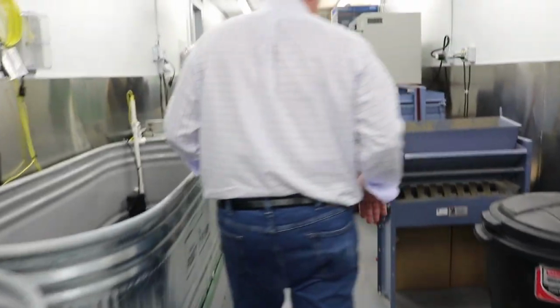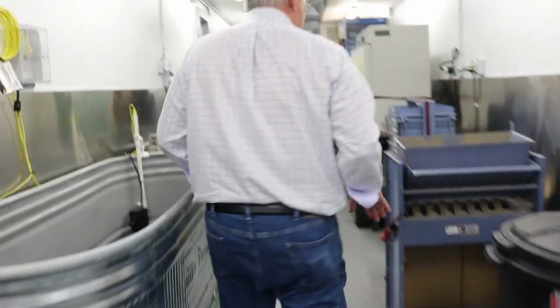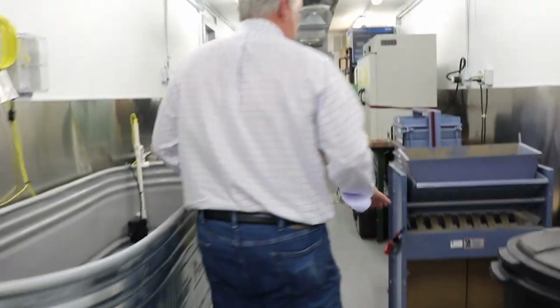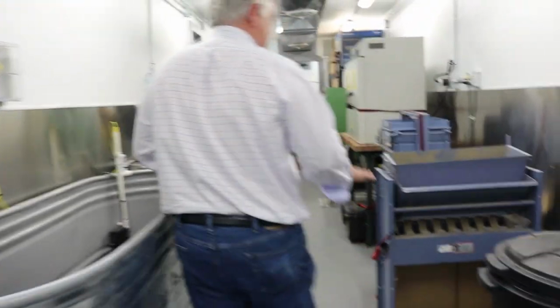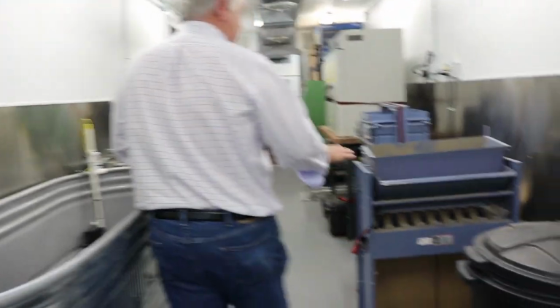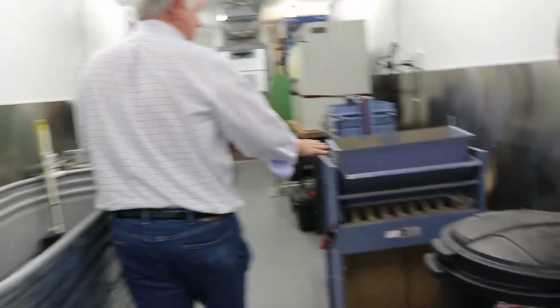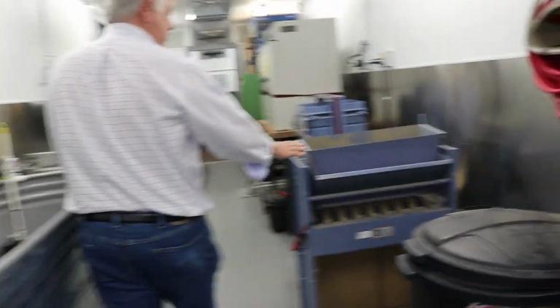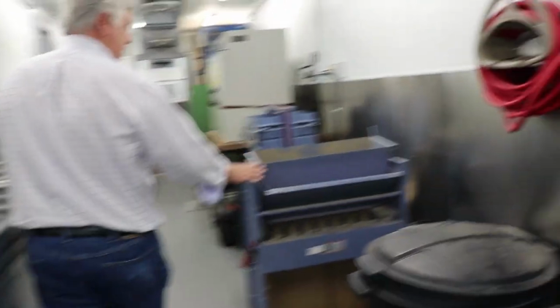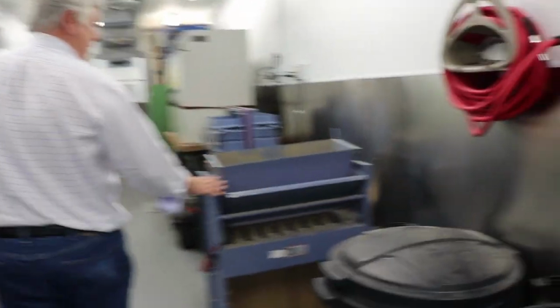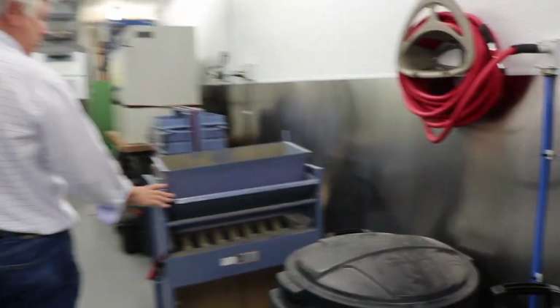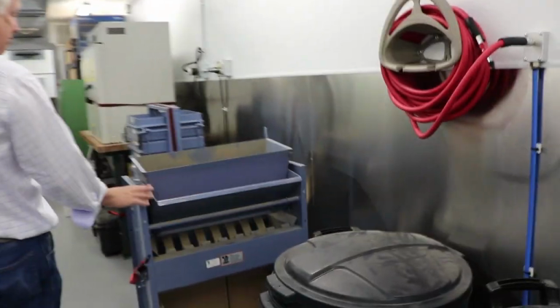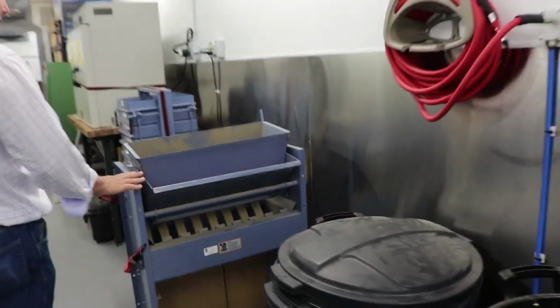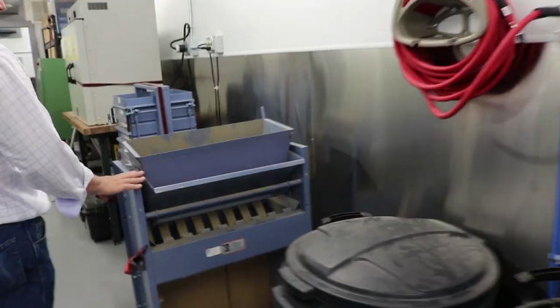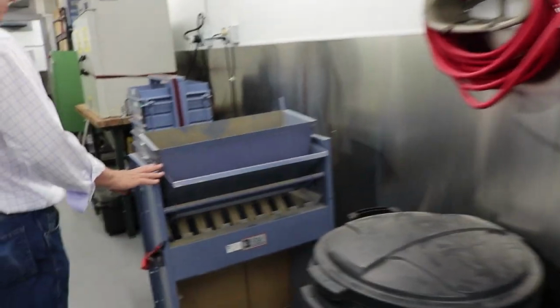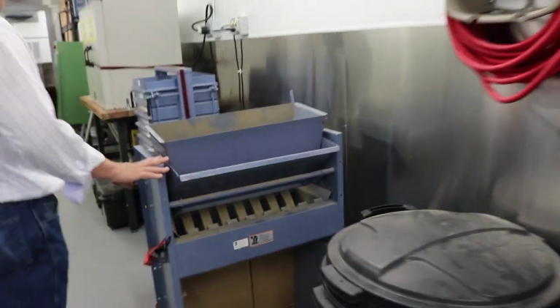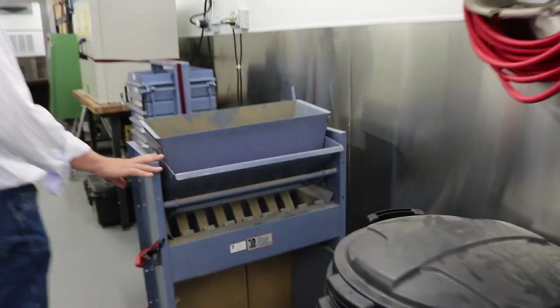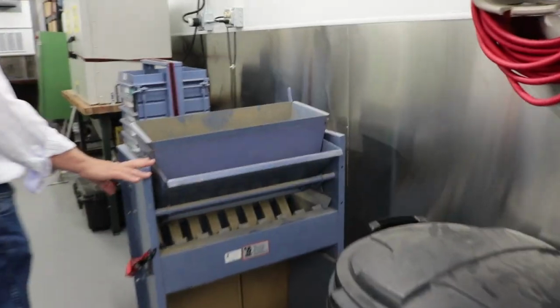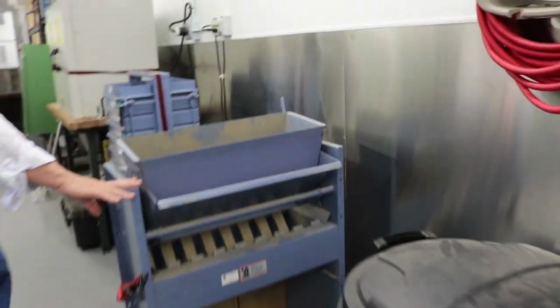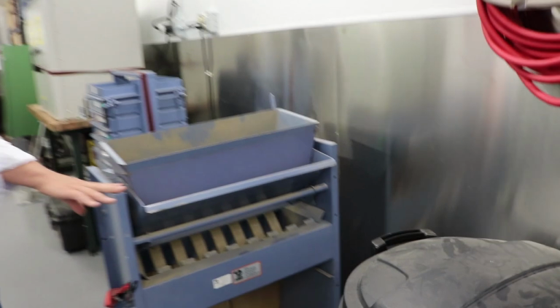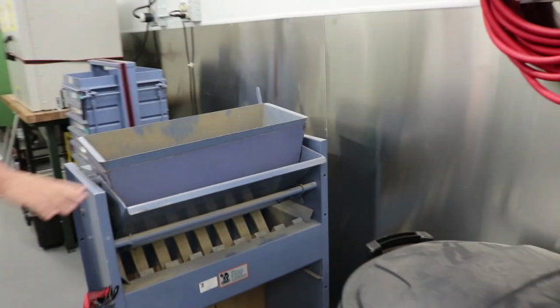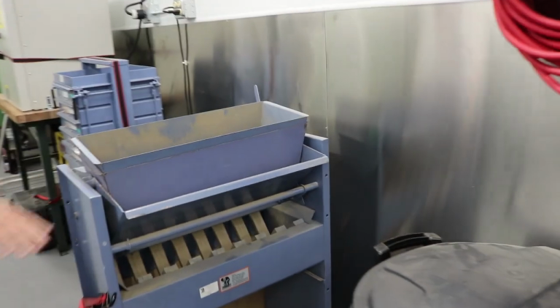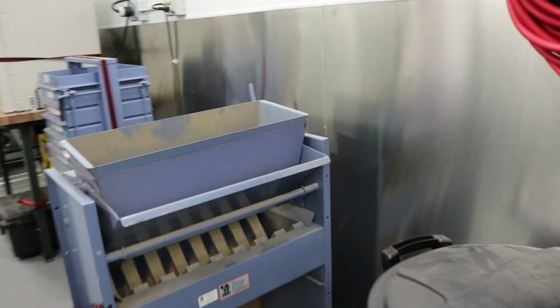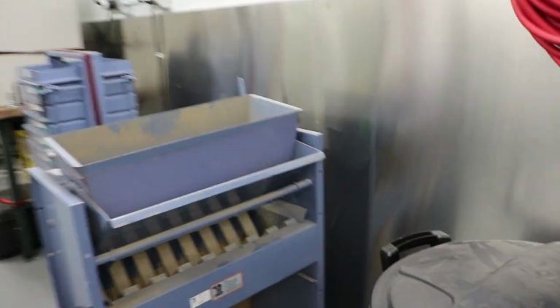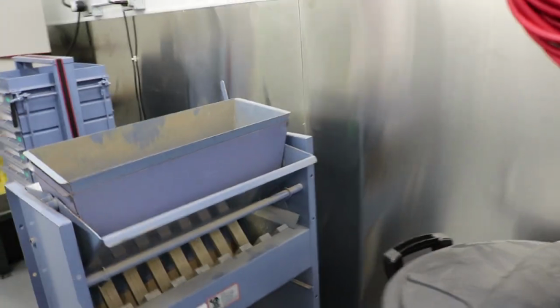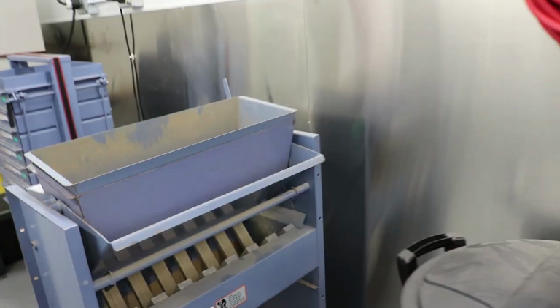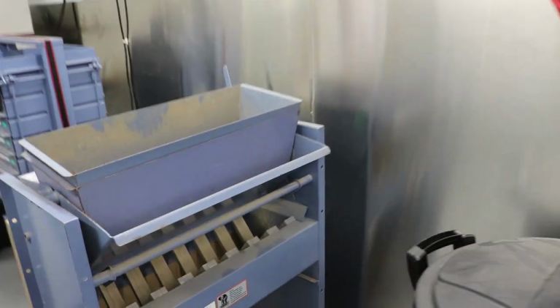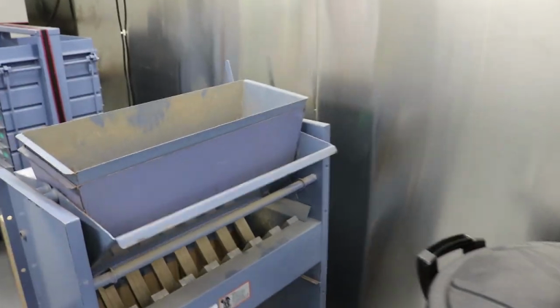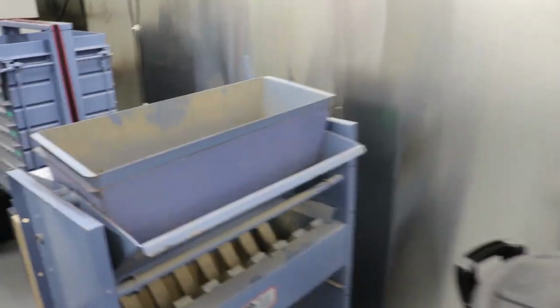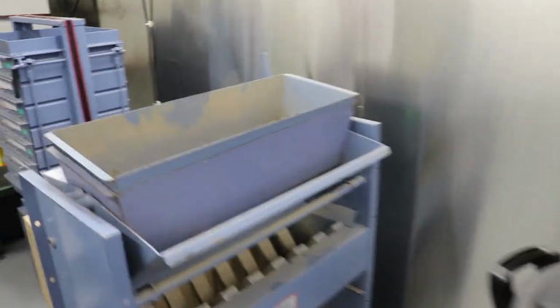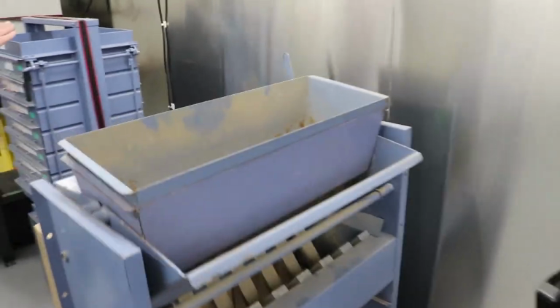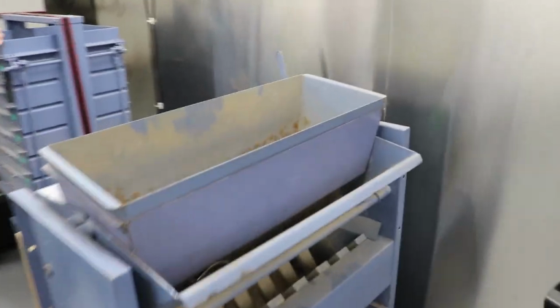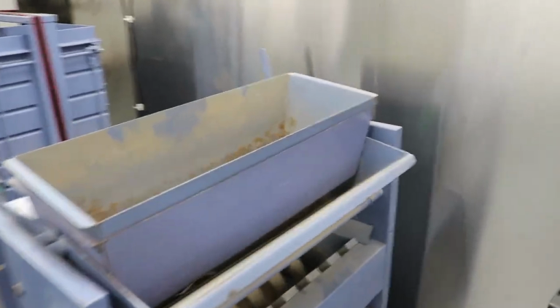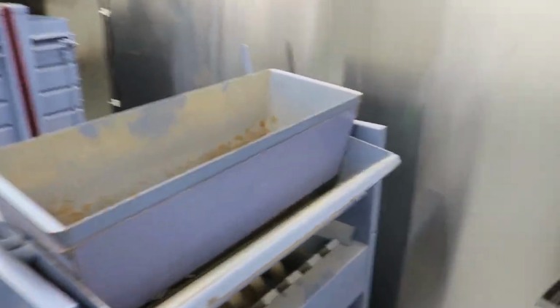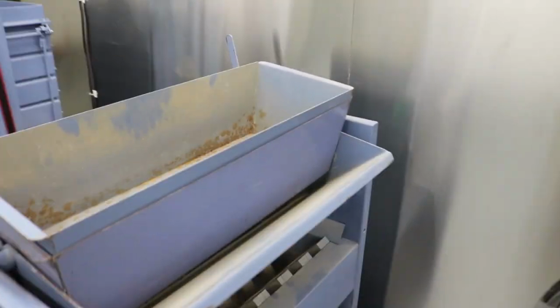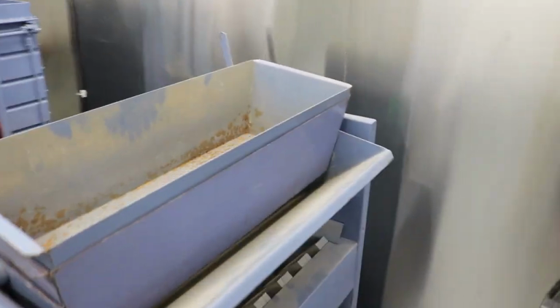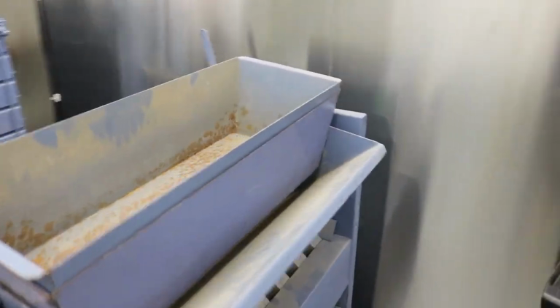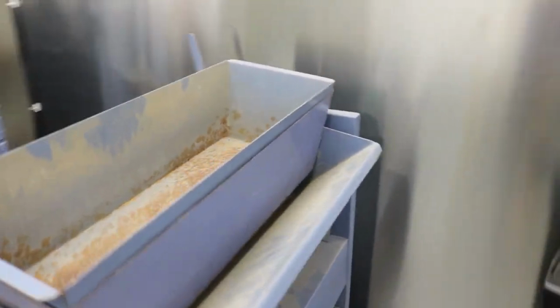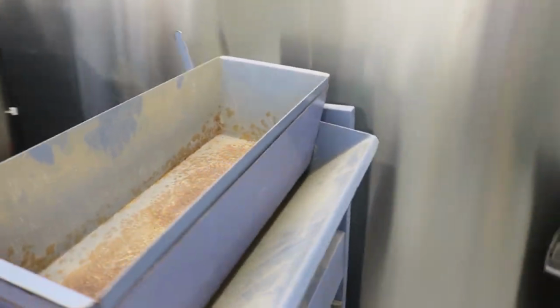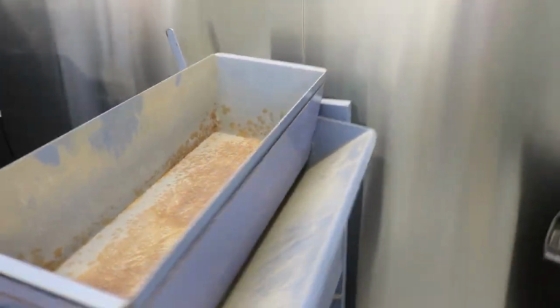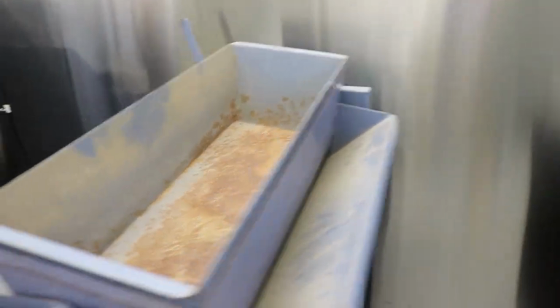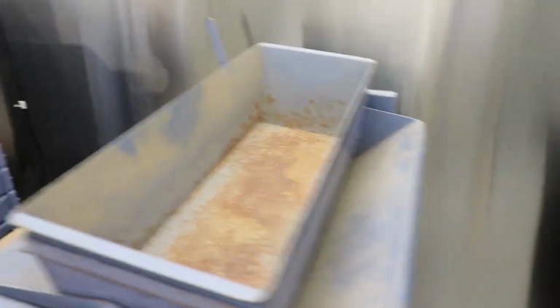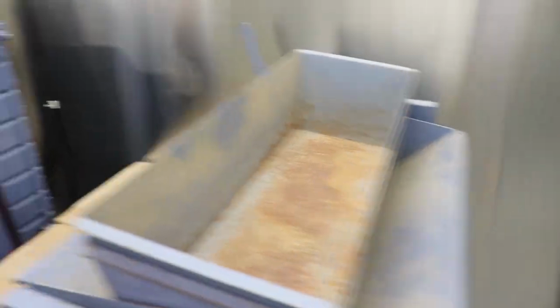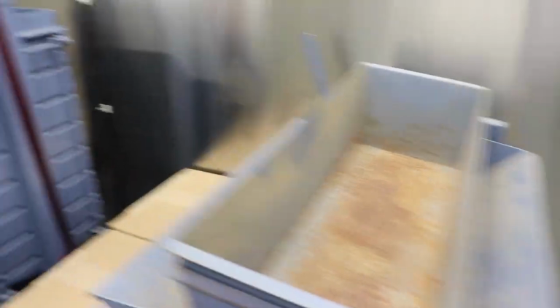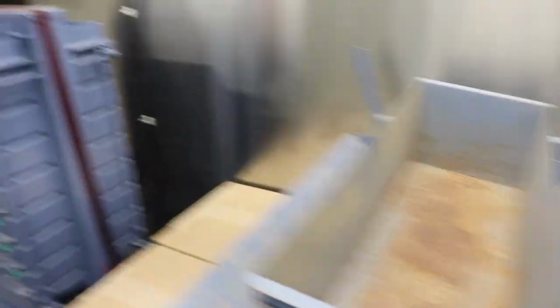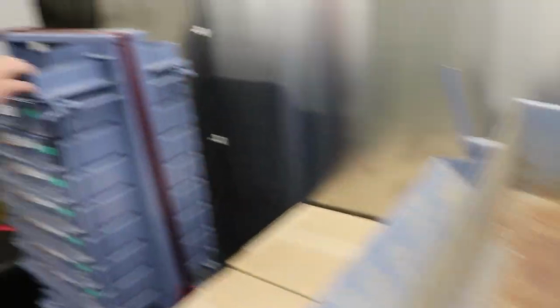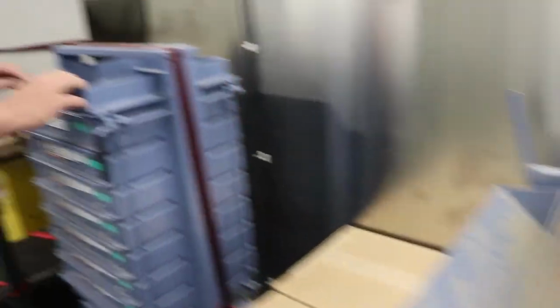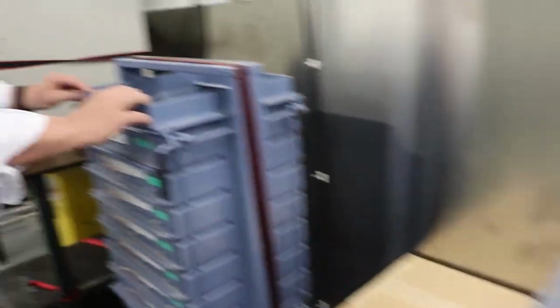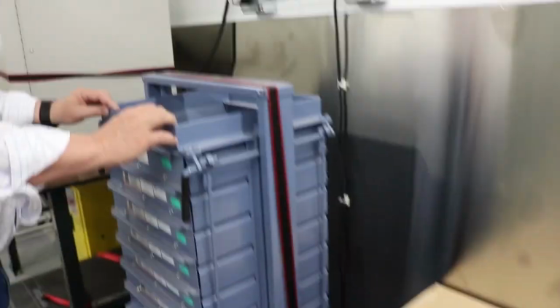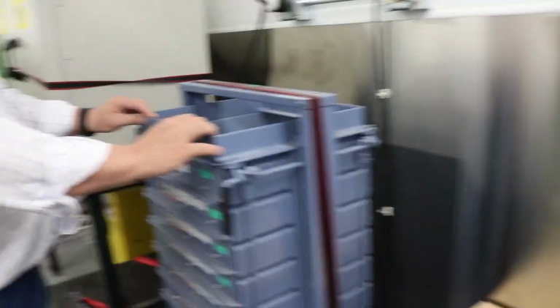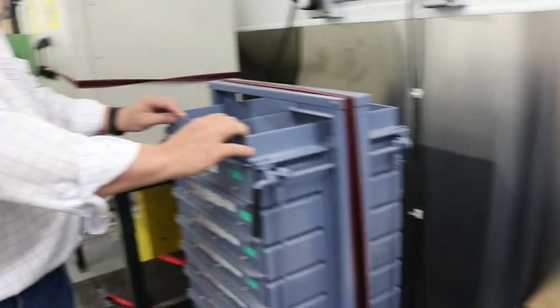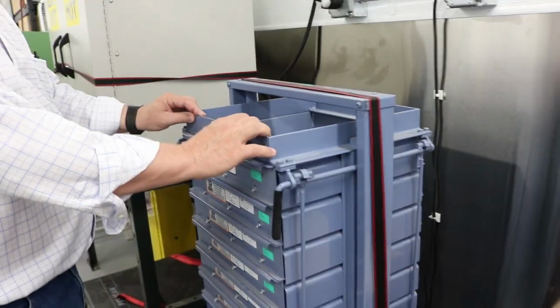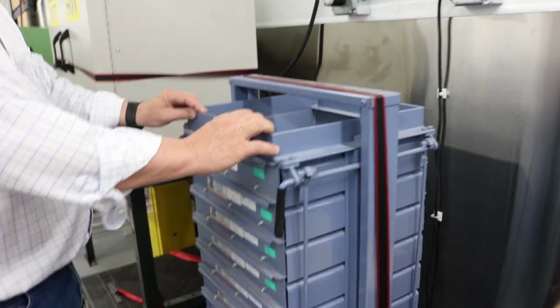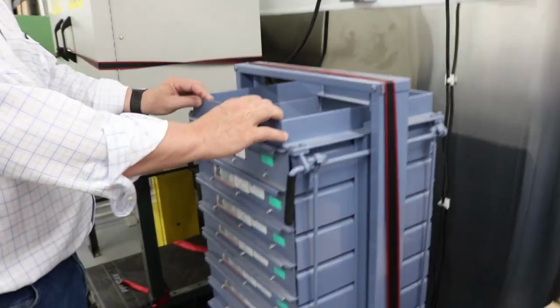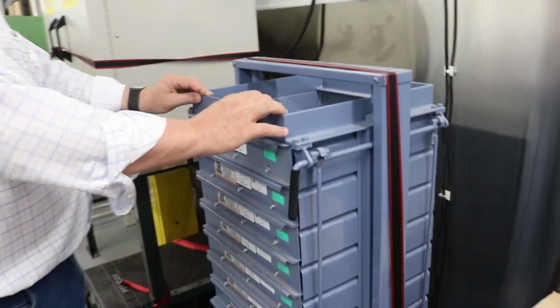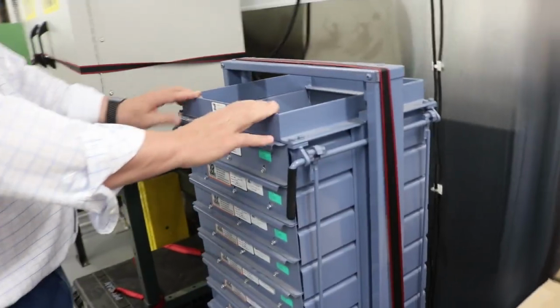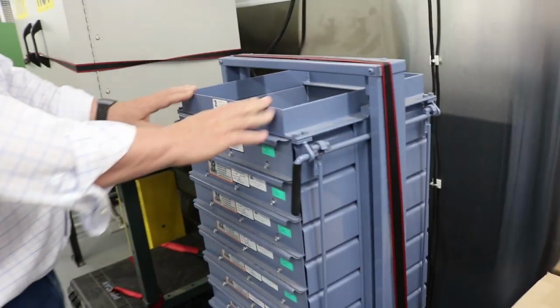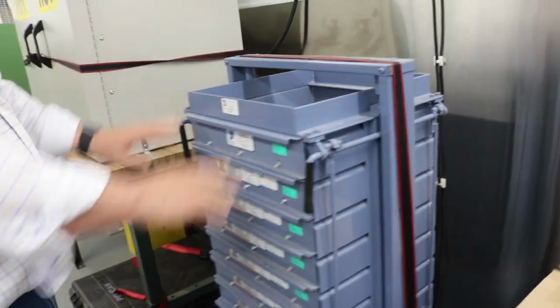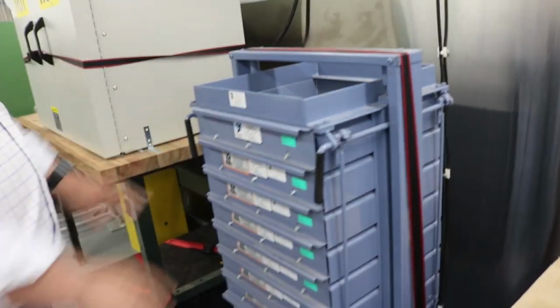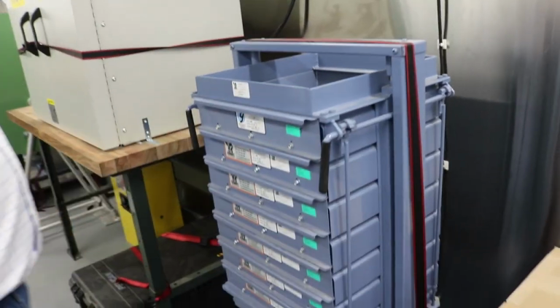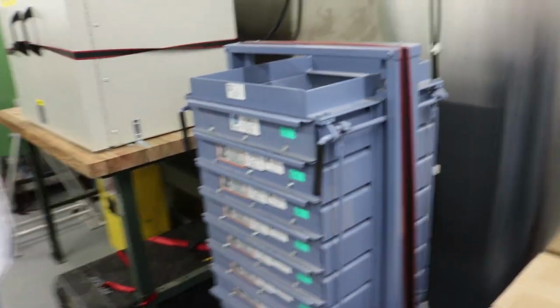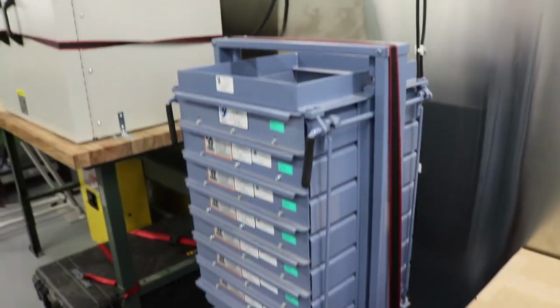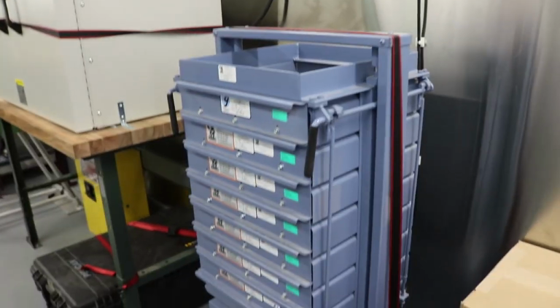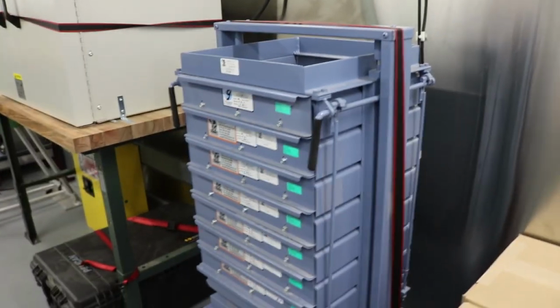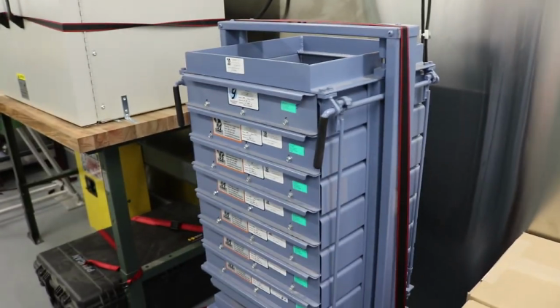We split samples here. We can do coarse gradations with this piece of equipment — it's a coarse sieve shaker.